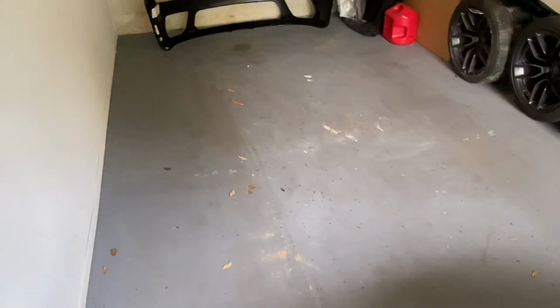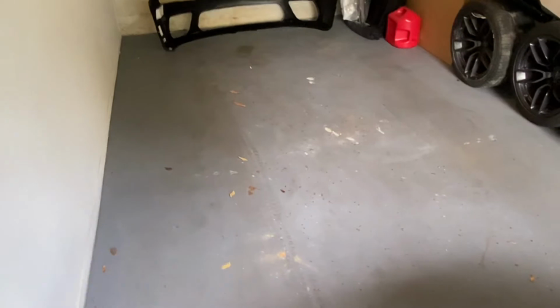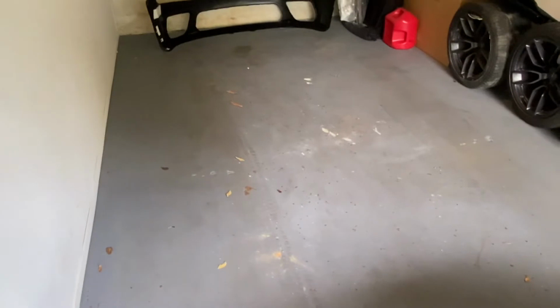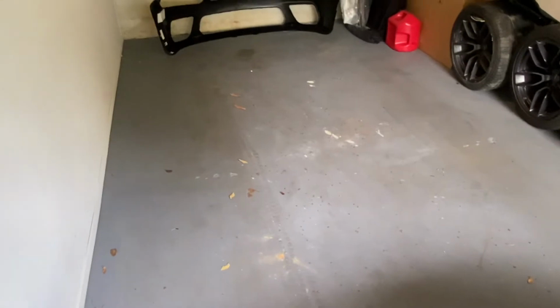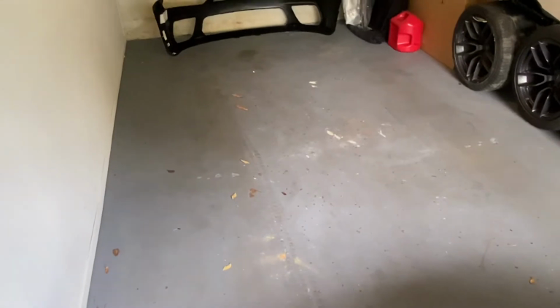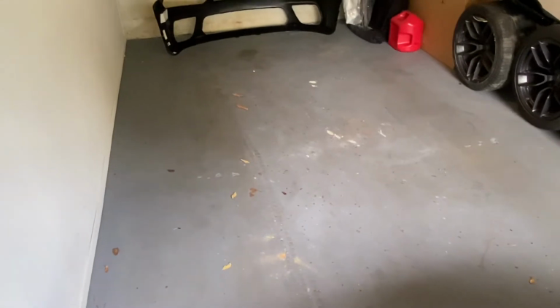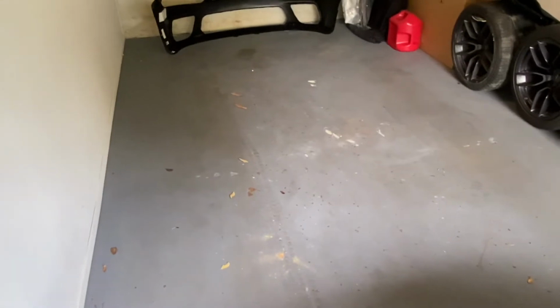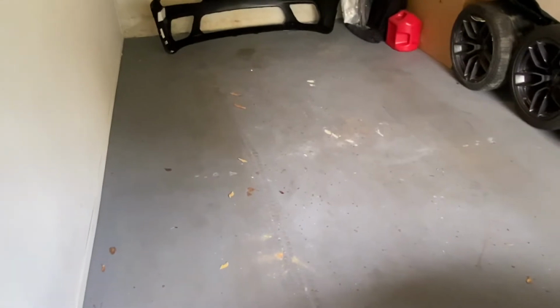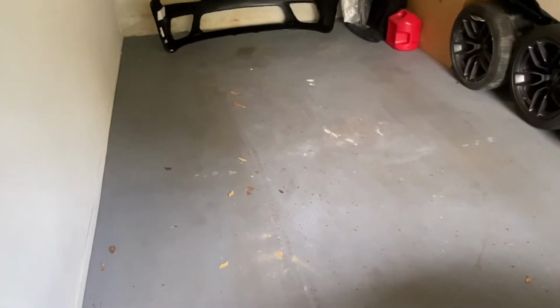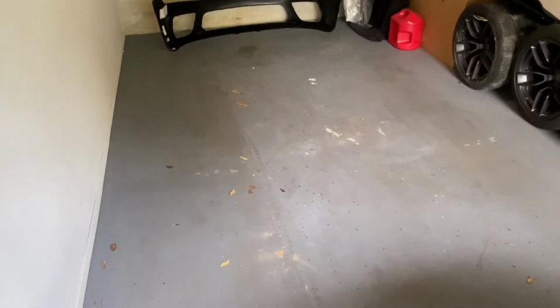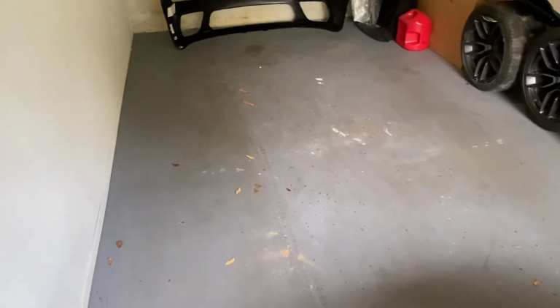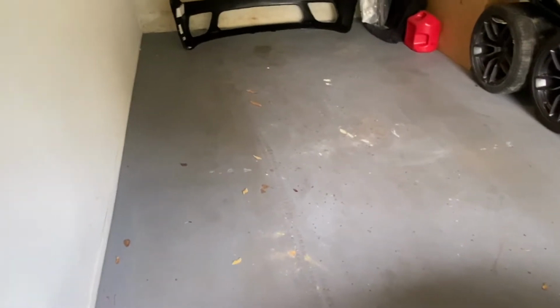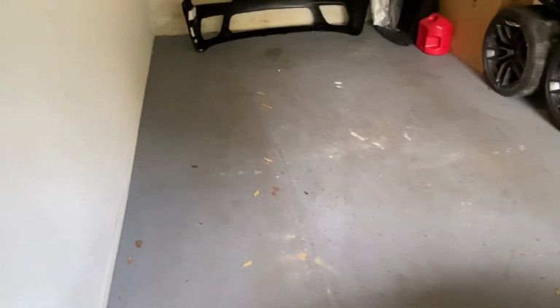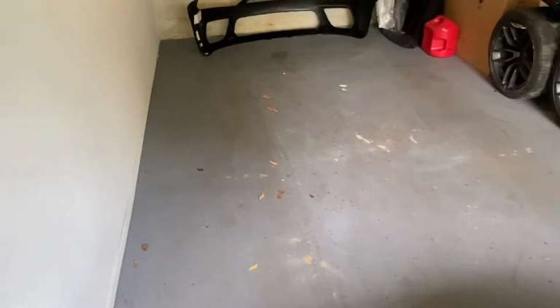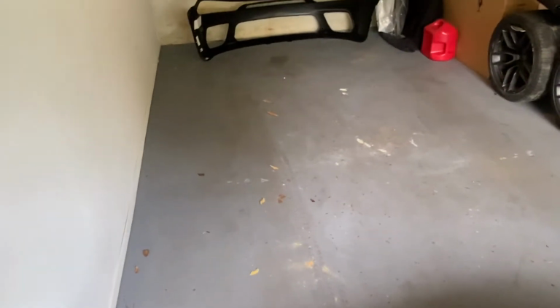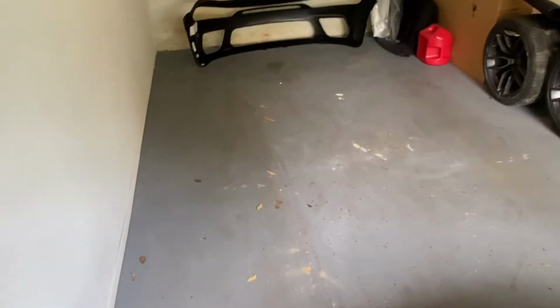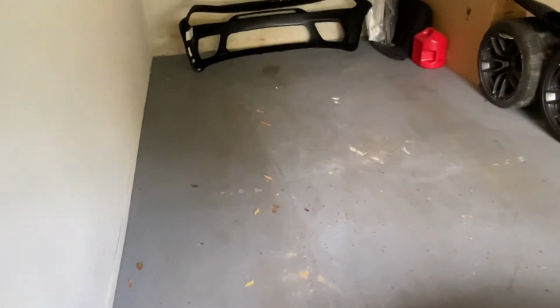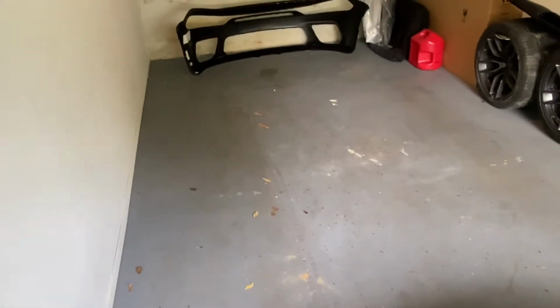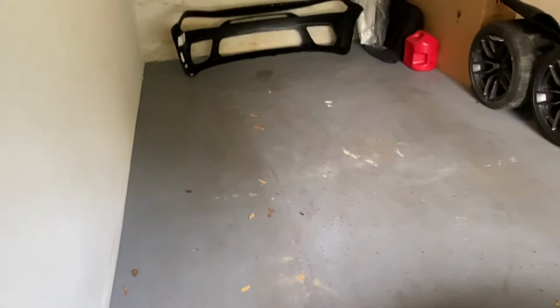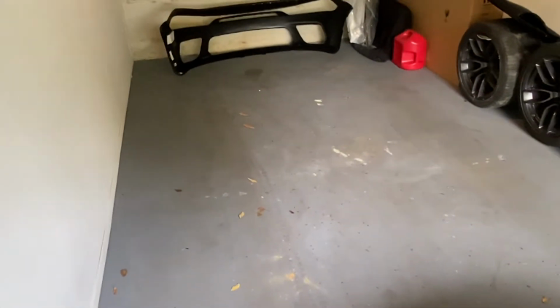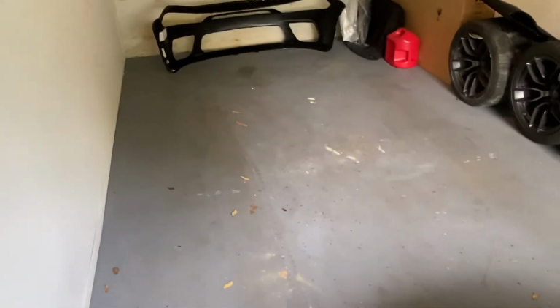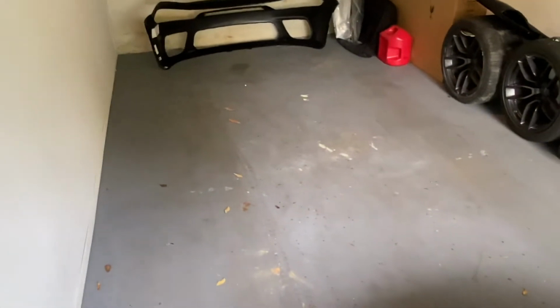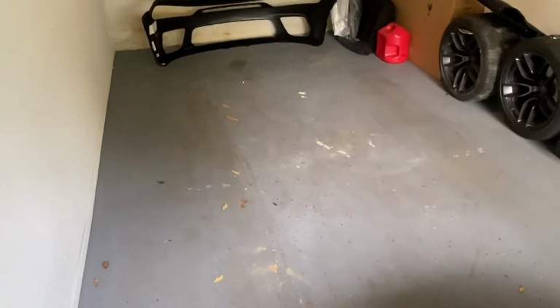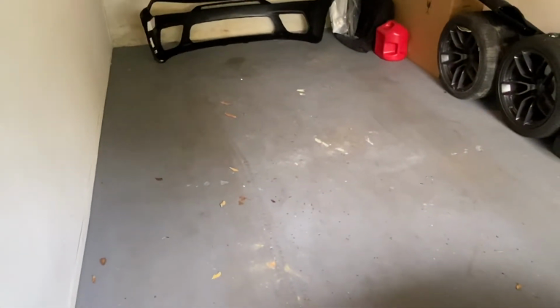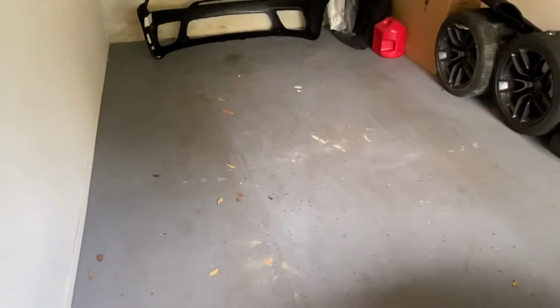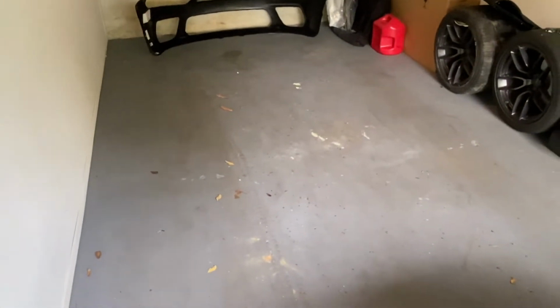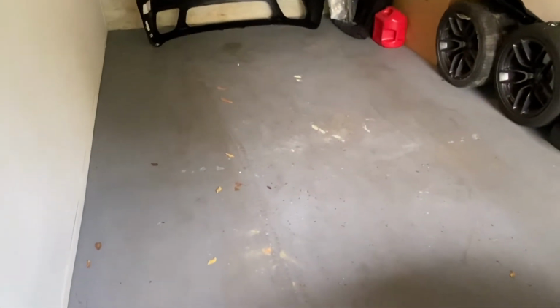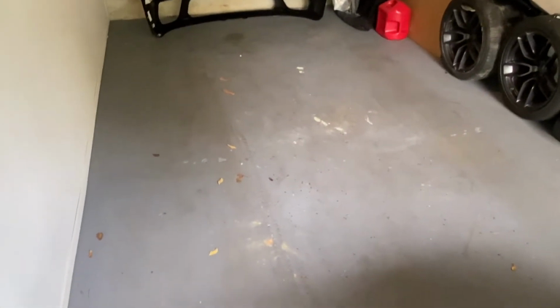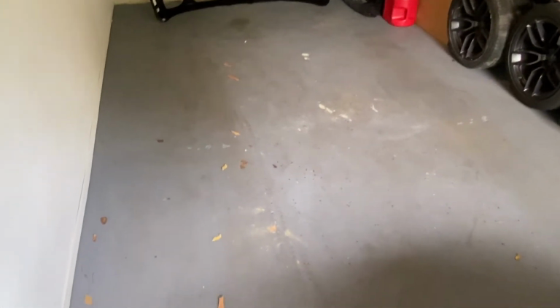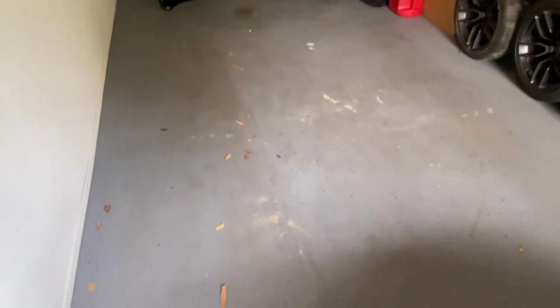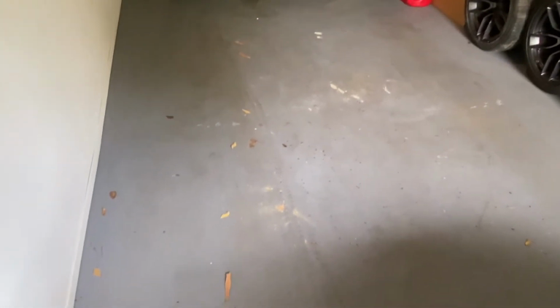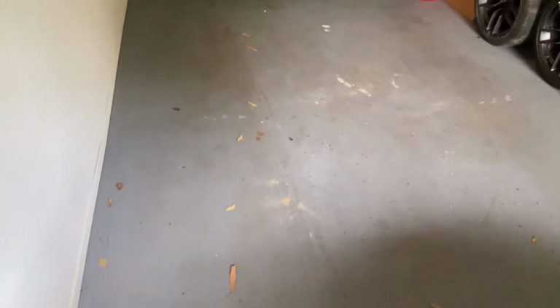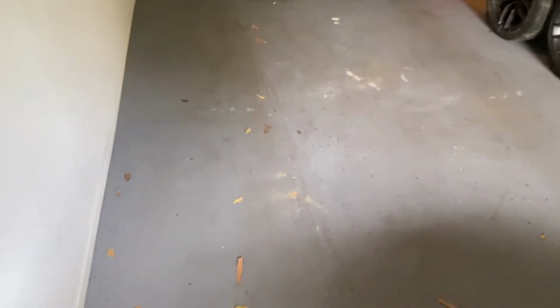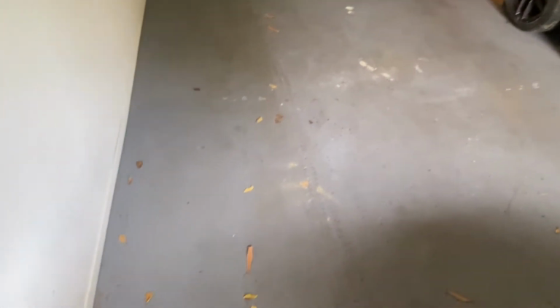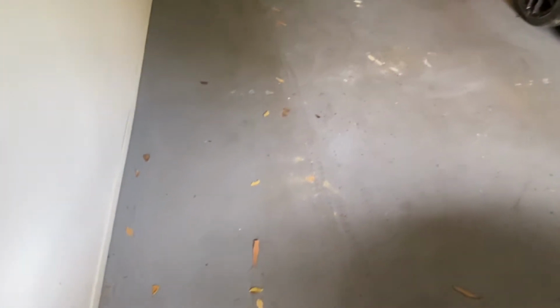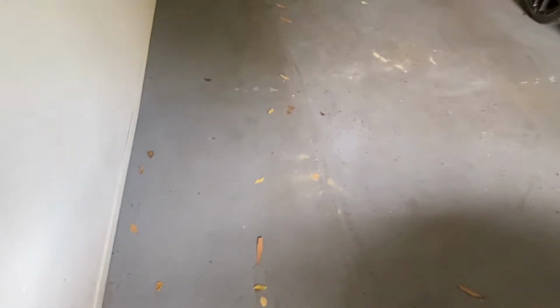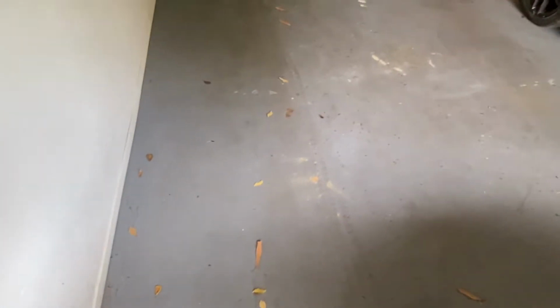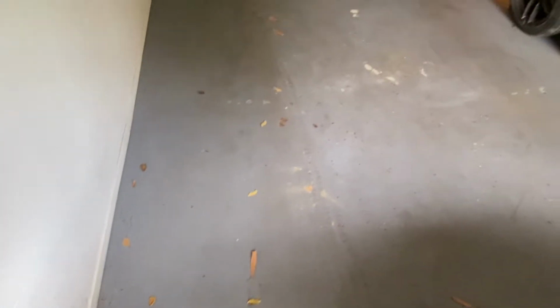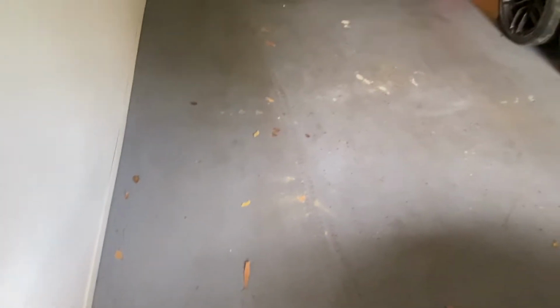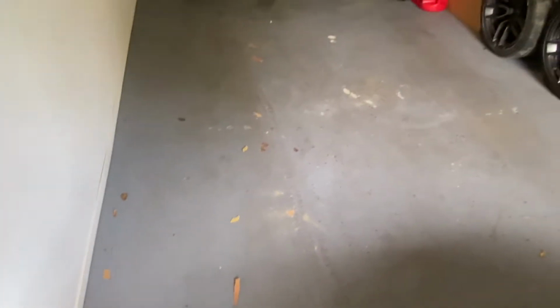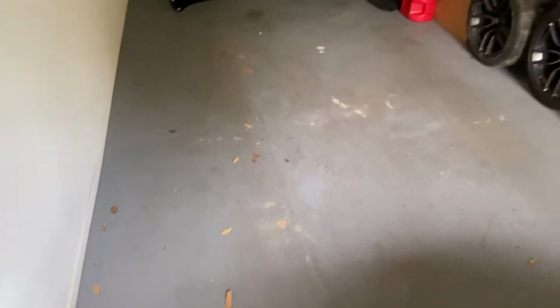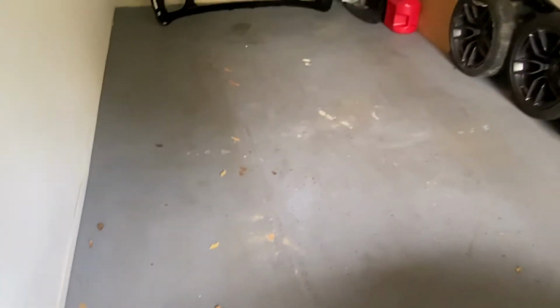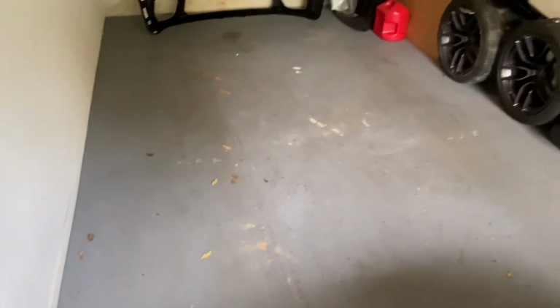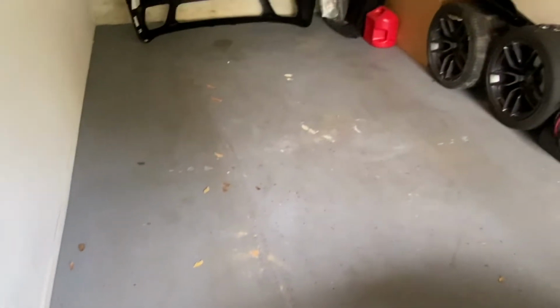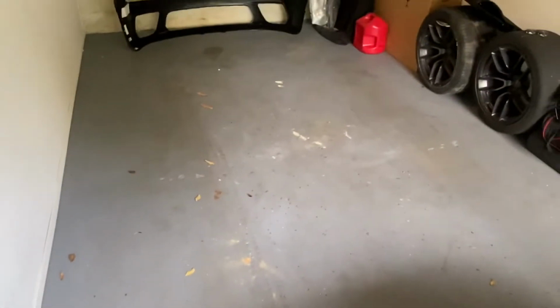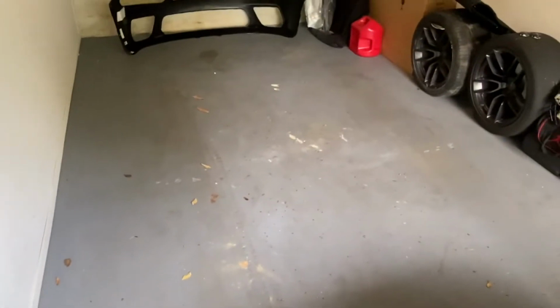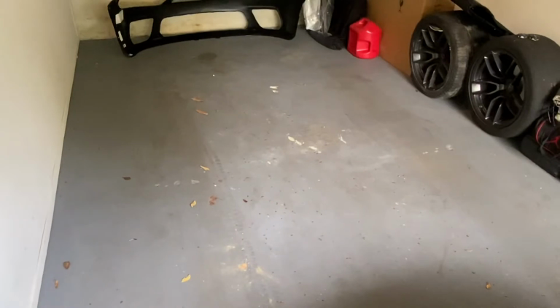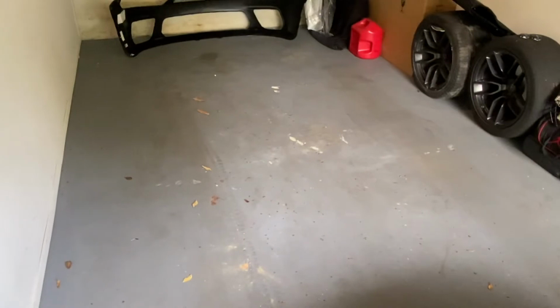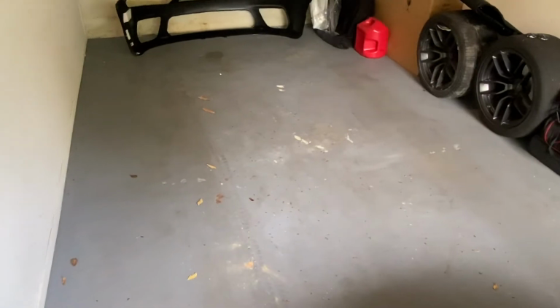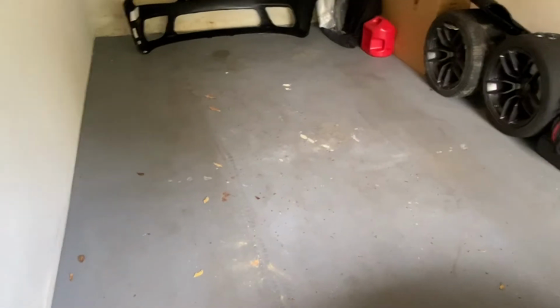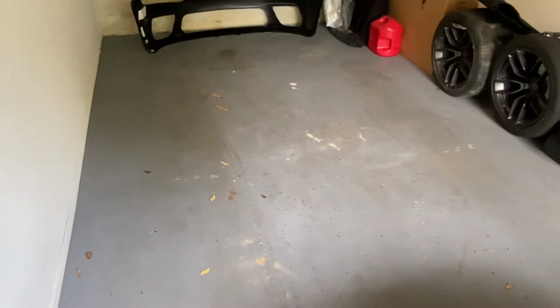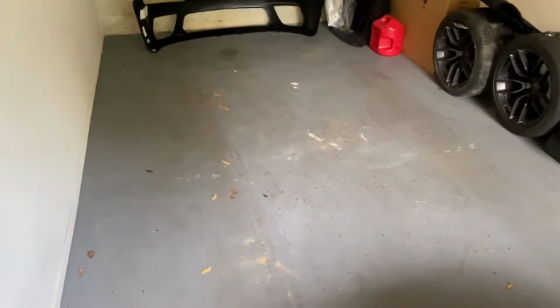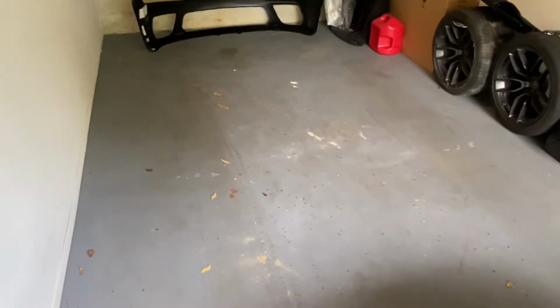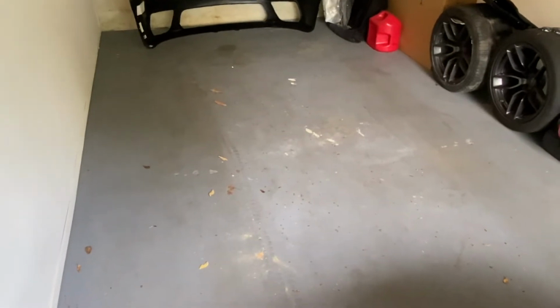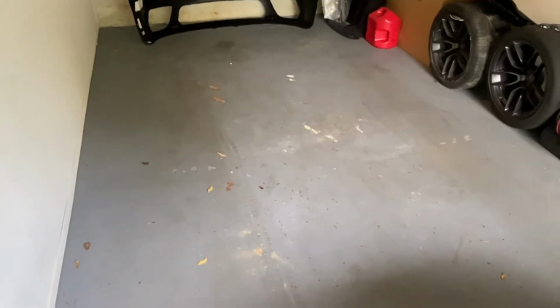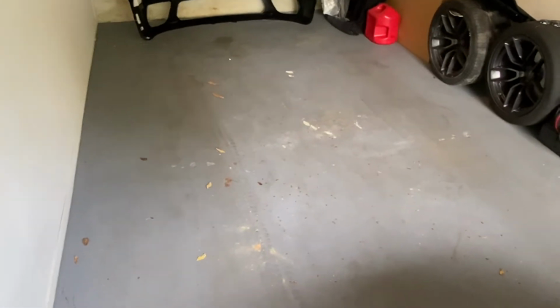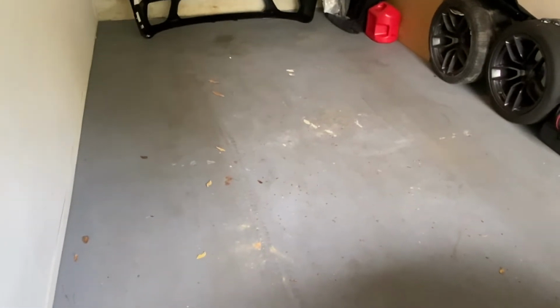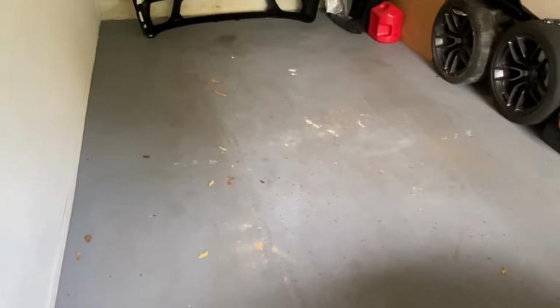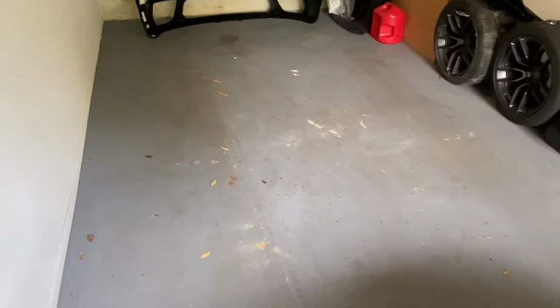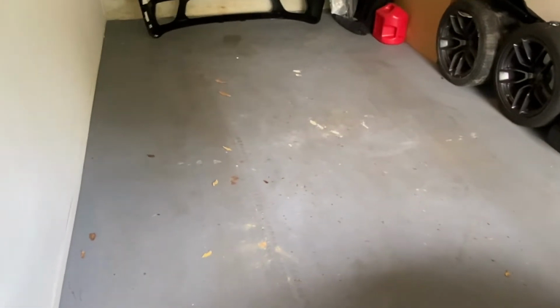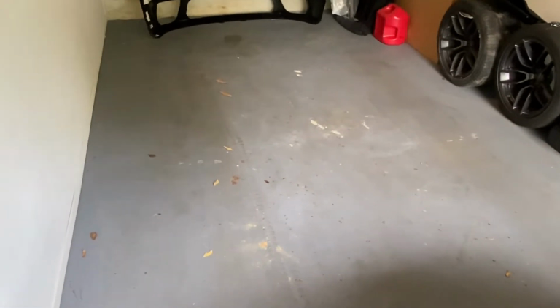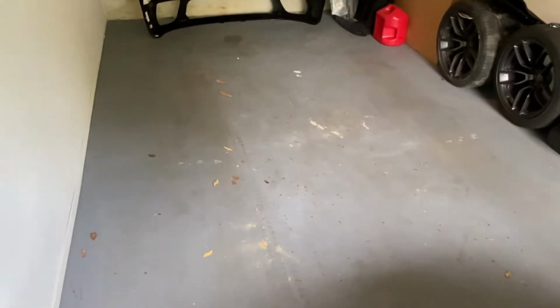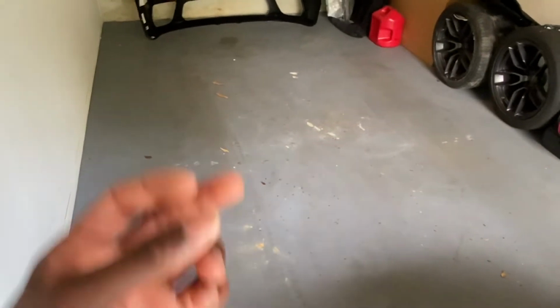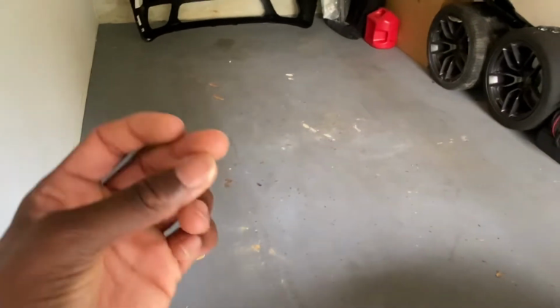All right, before we get started I'm going to go ahead and clean up this garage — it's a little dirty, we got leaves and dirt everywhere. So let's take care of that before we get started.